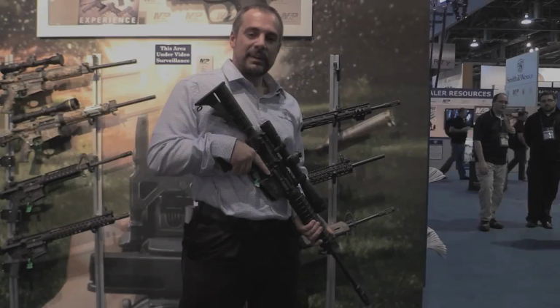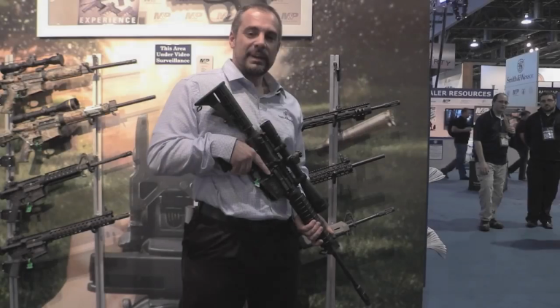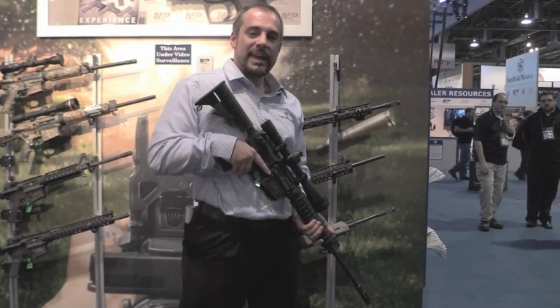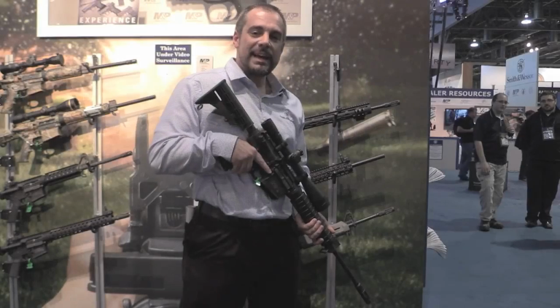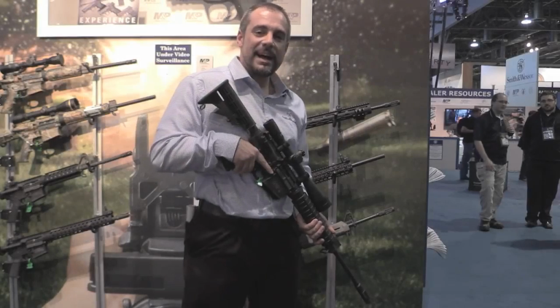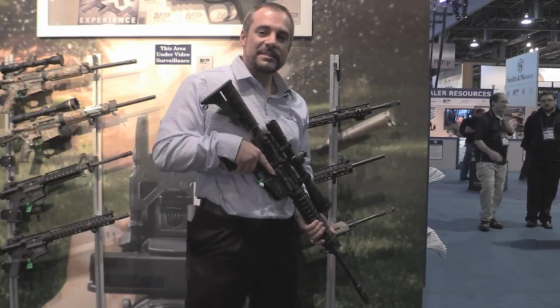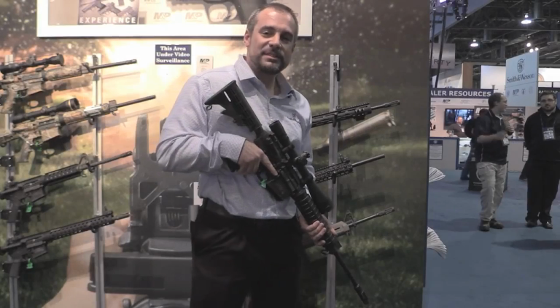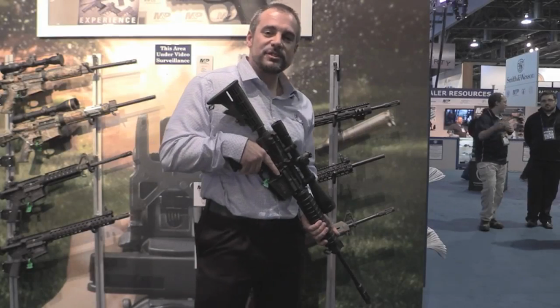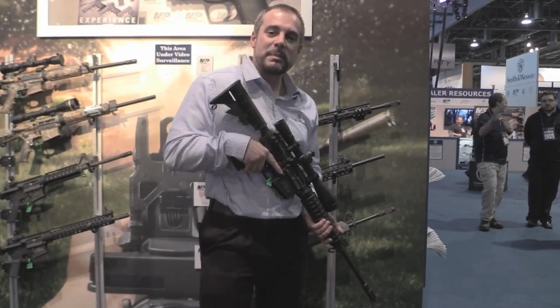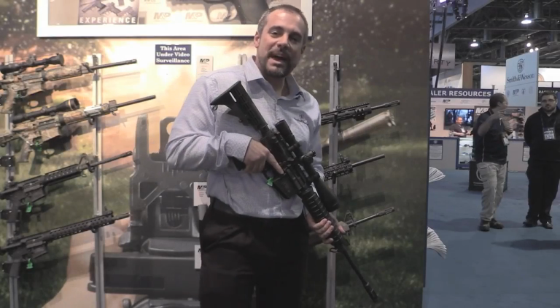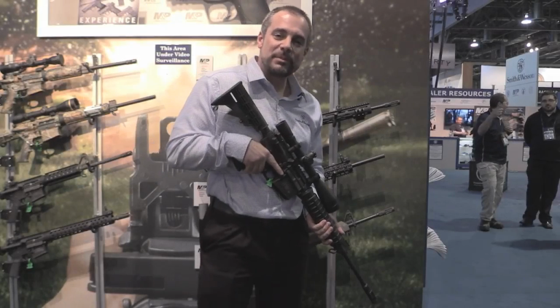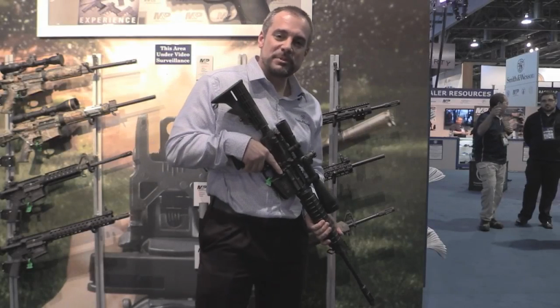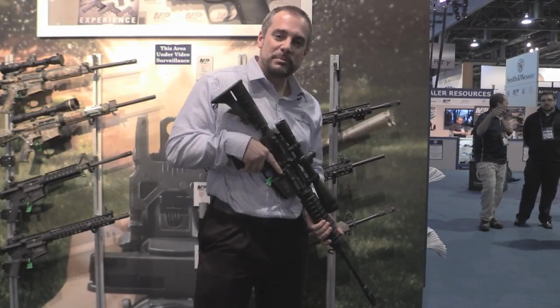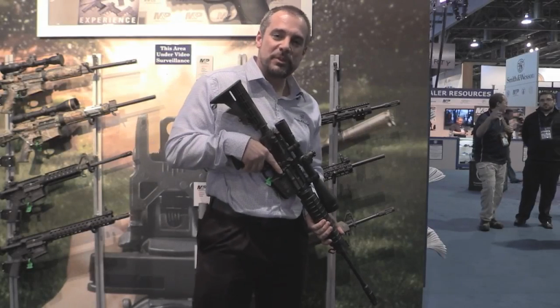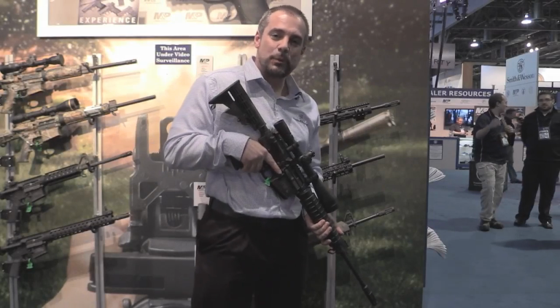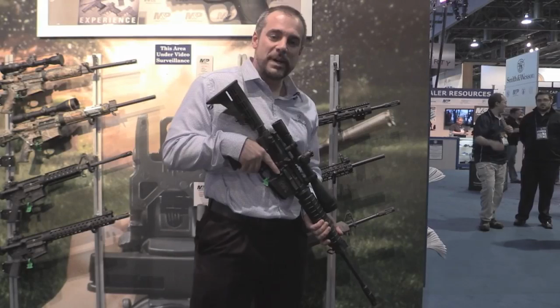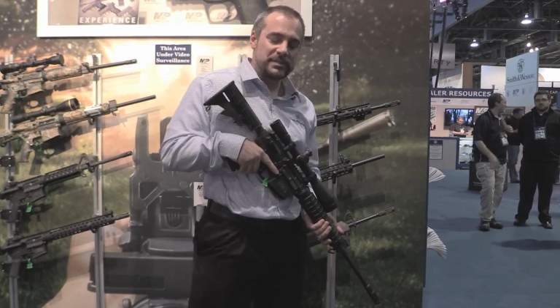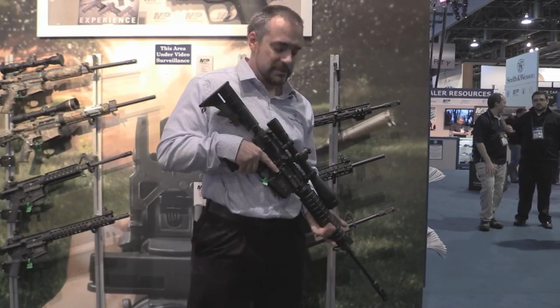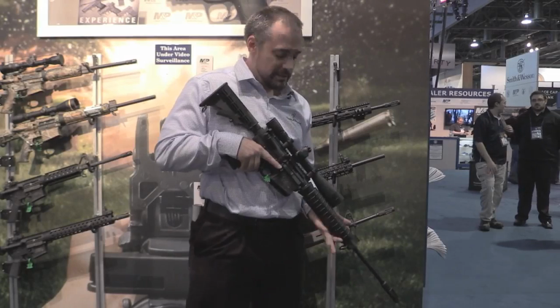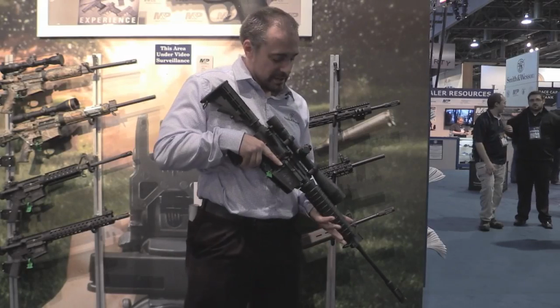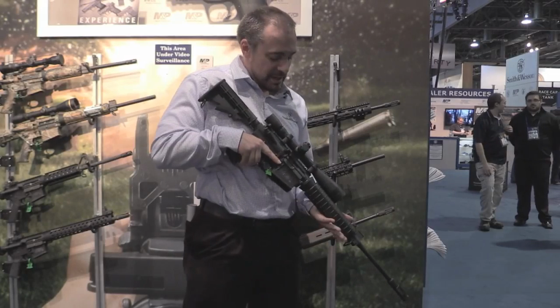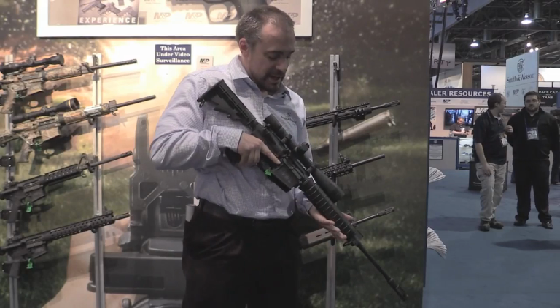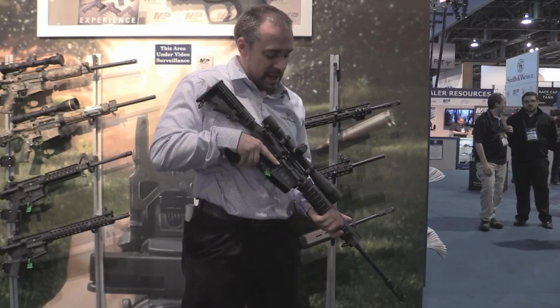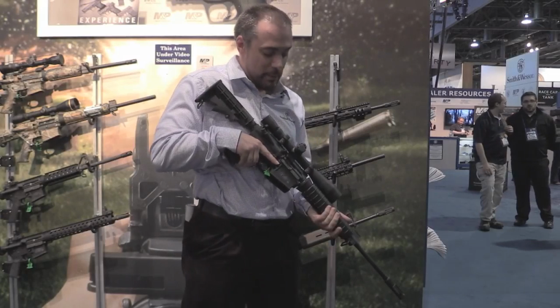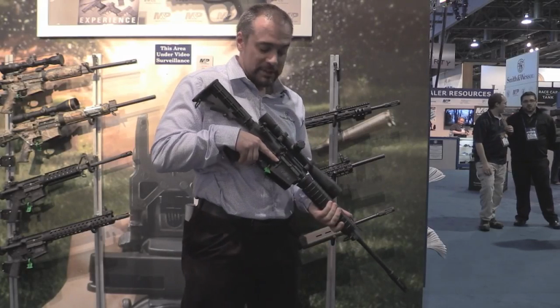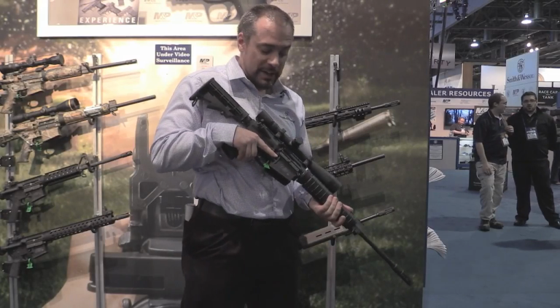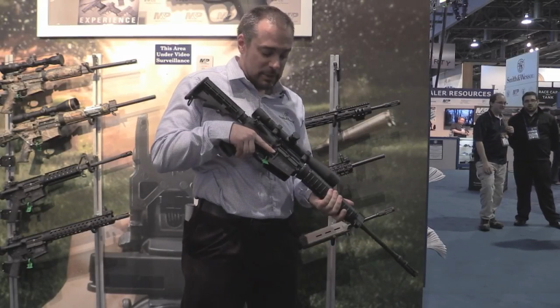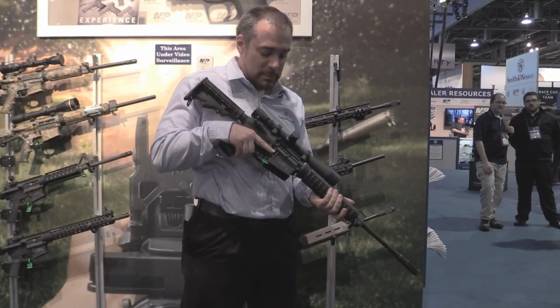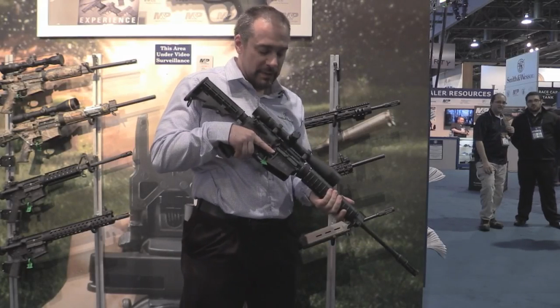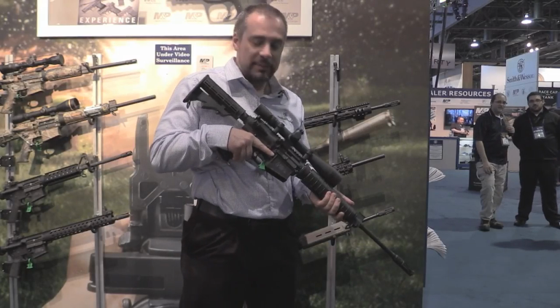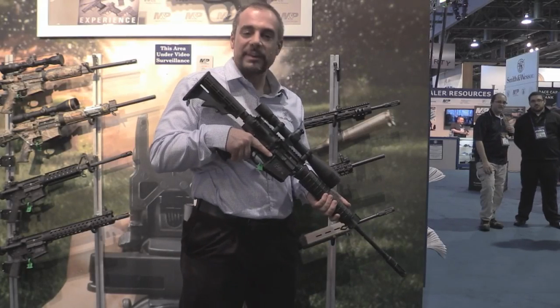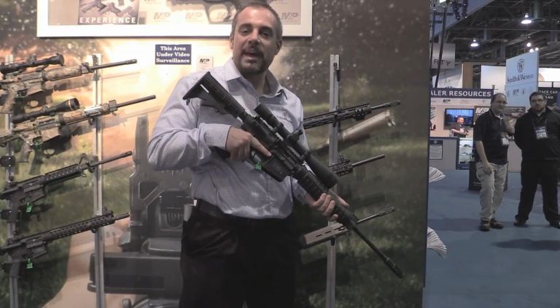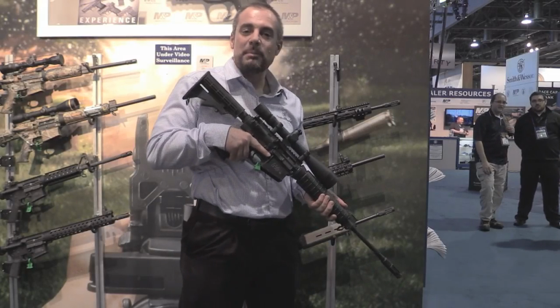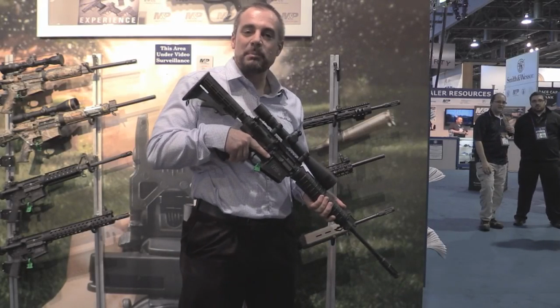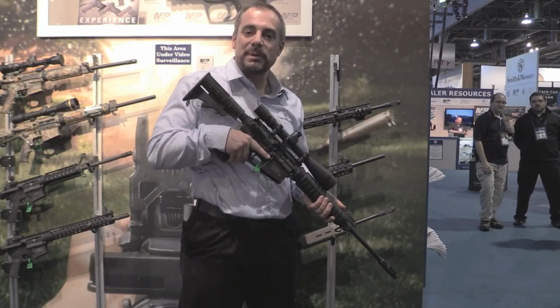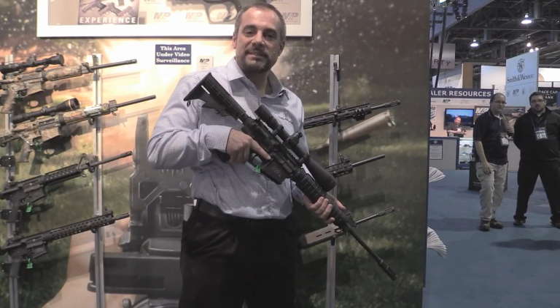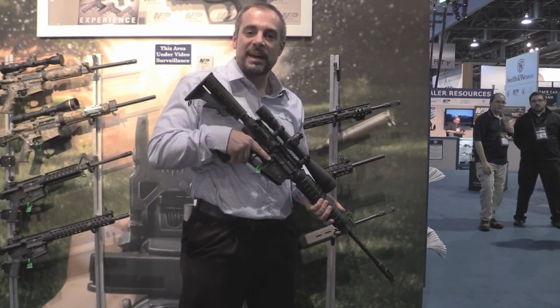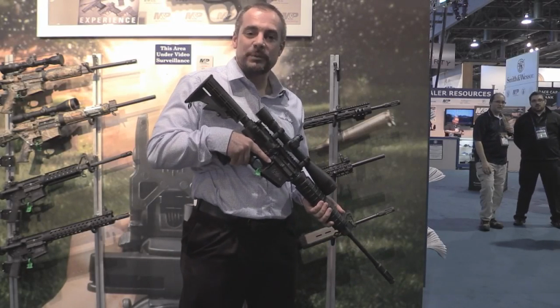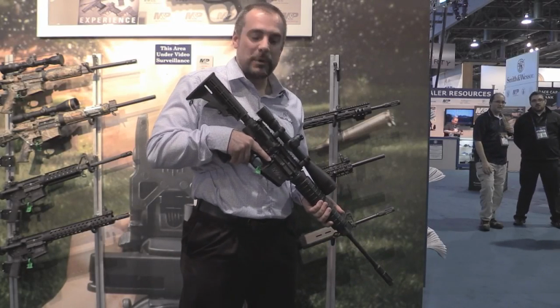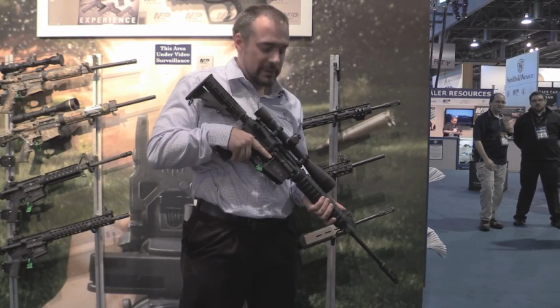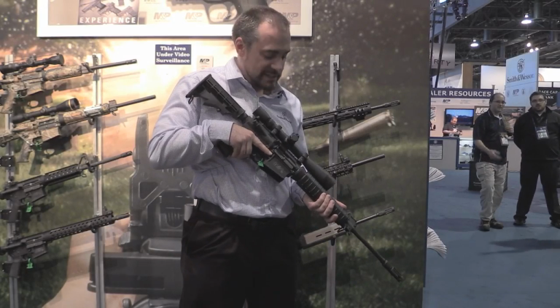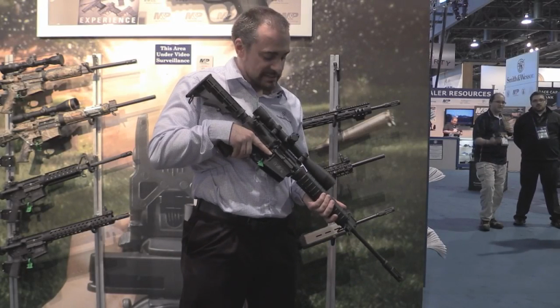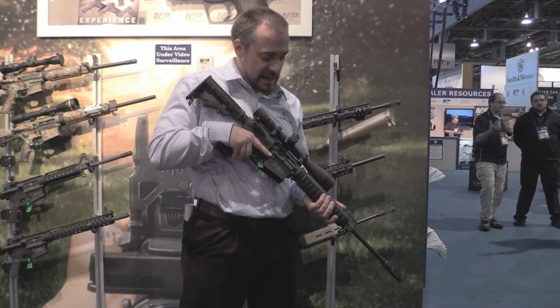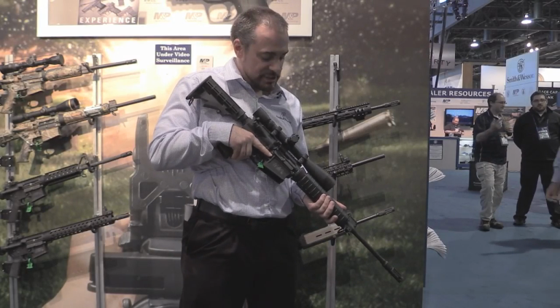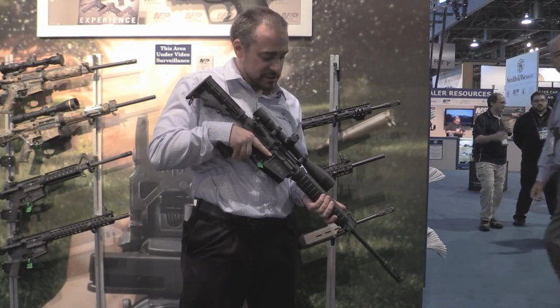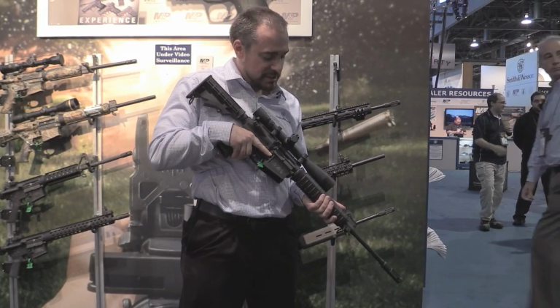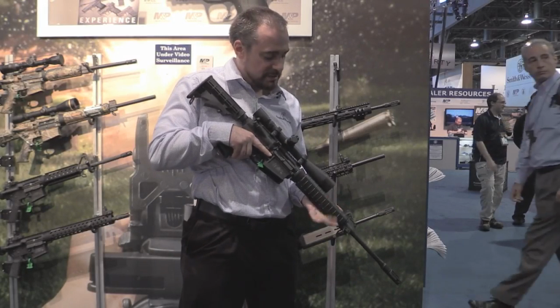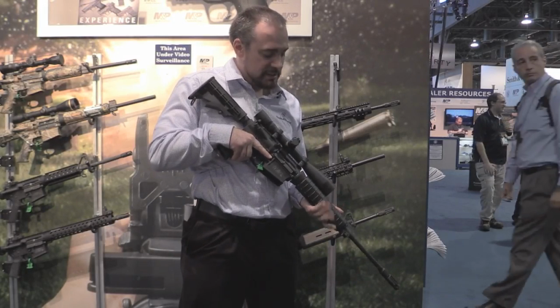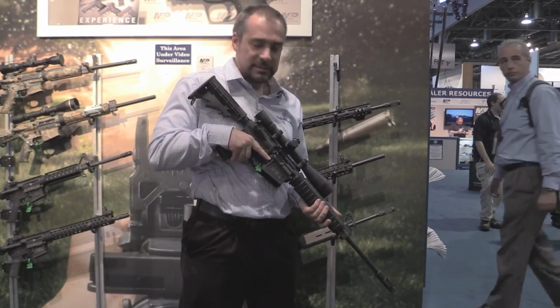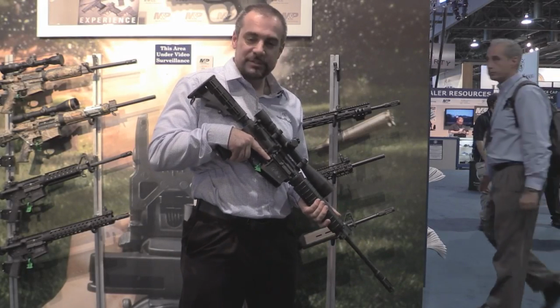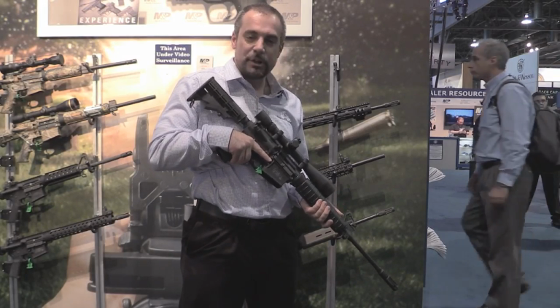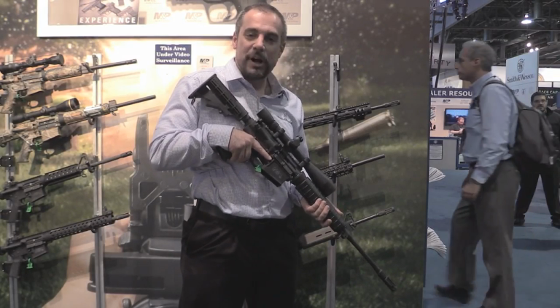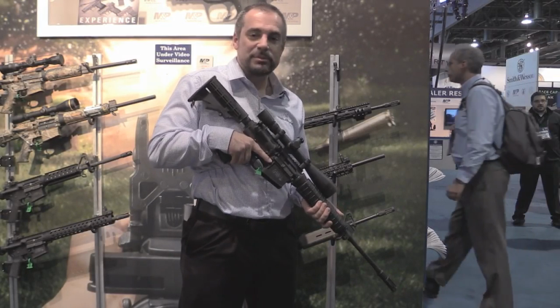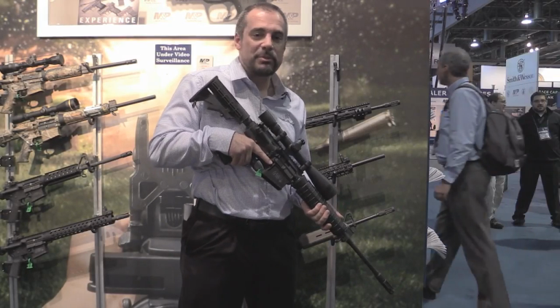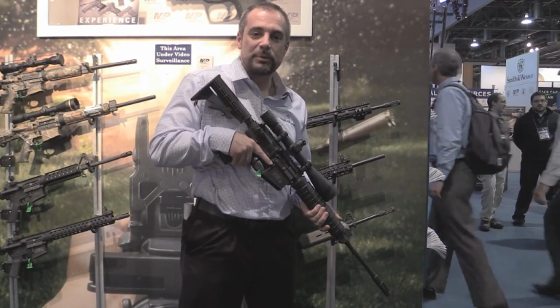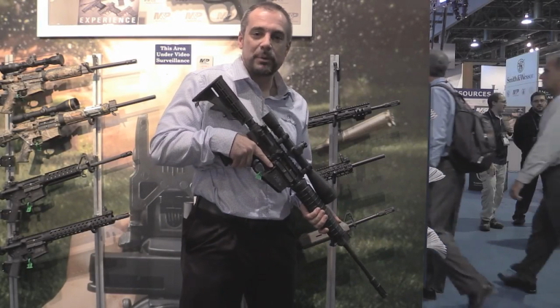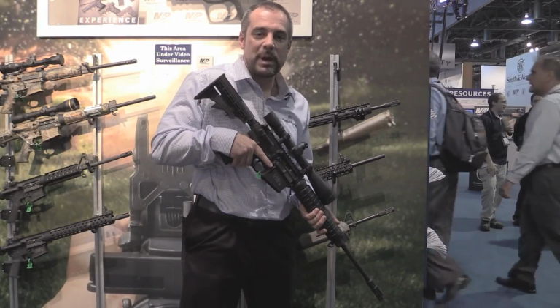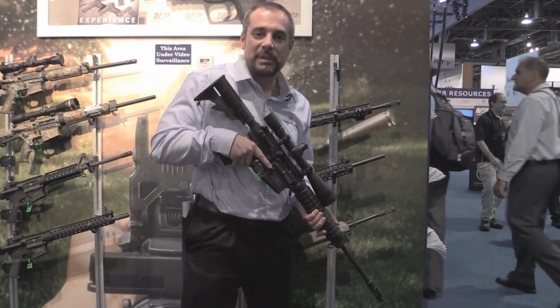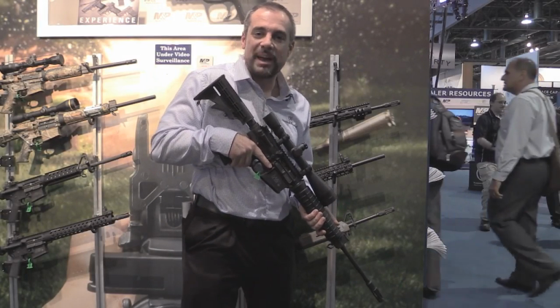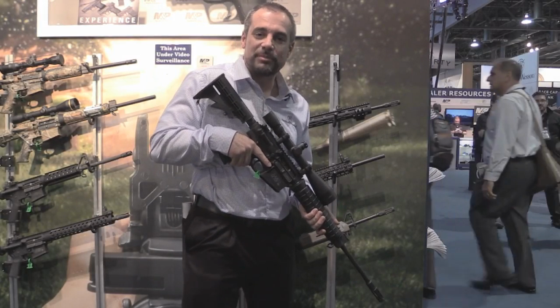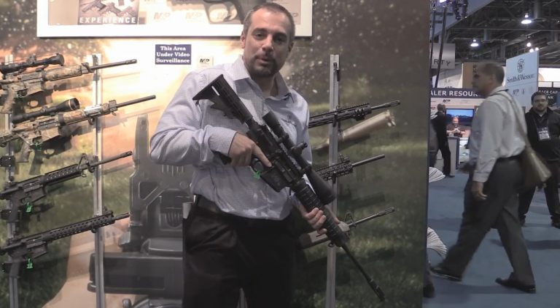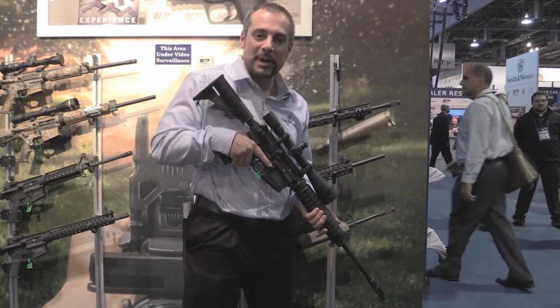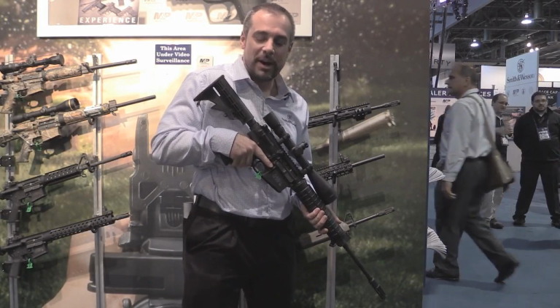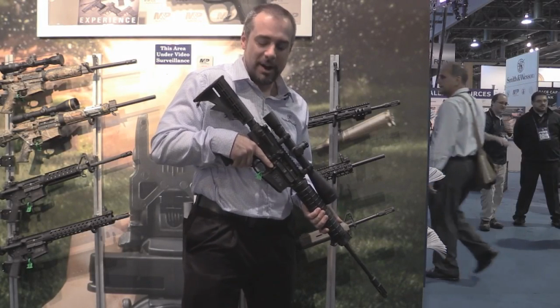Hey guys, this is Matt from Smith & Wesson. I want to talk to you about the M&P10 we released last year. This is an awesome .308 platform AR.